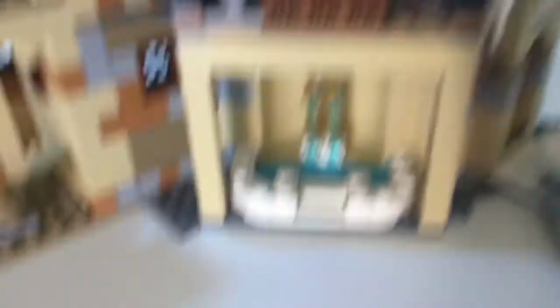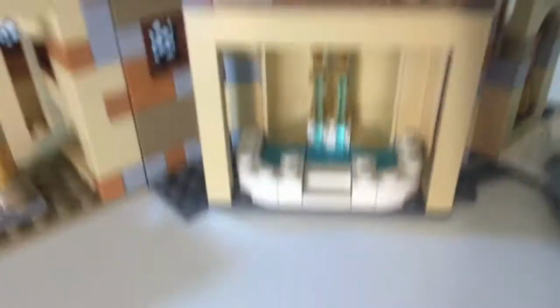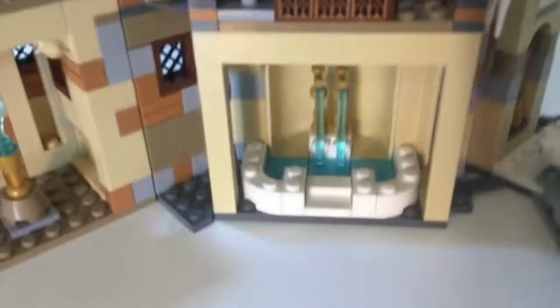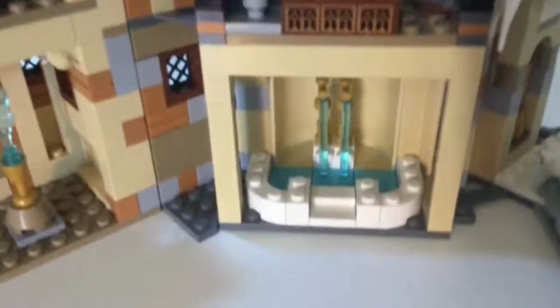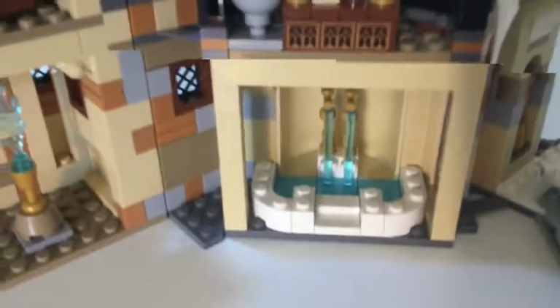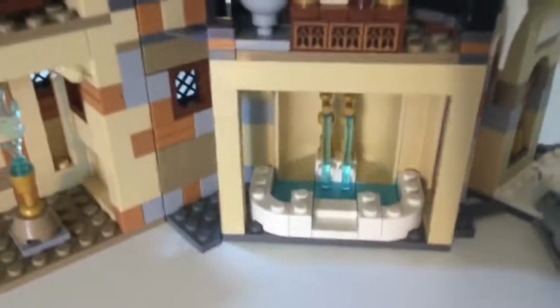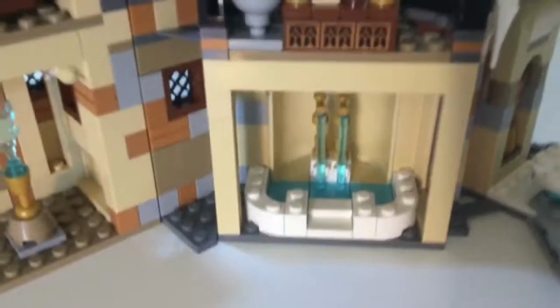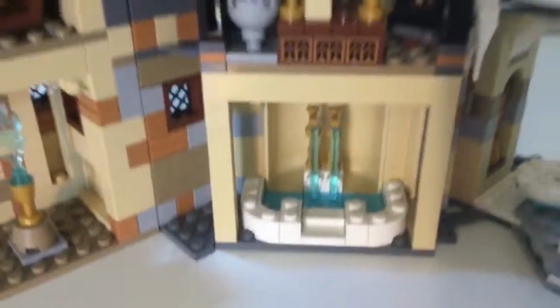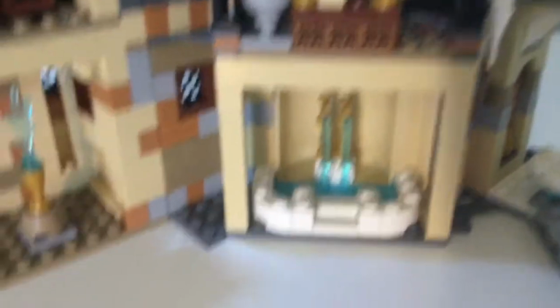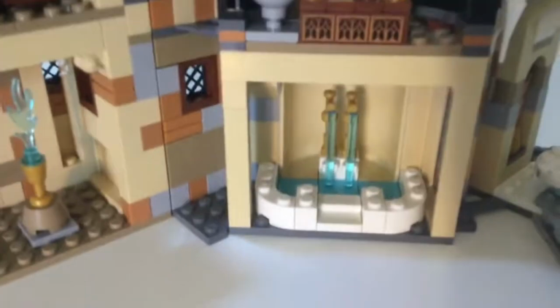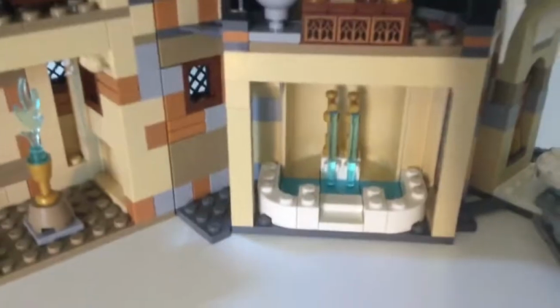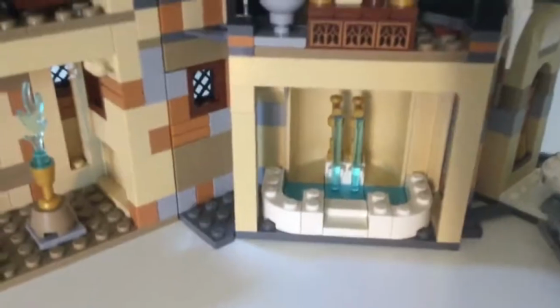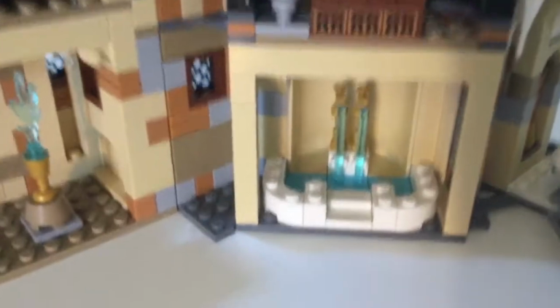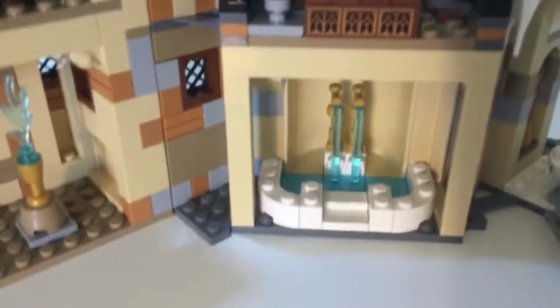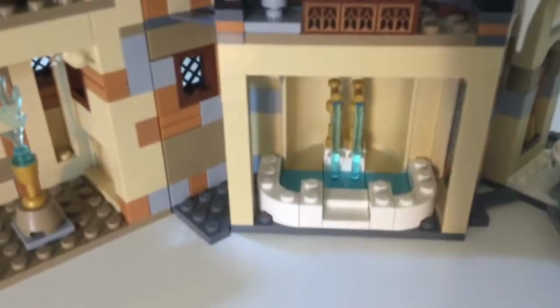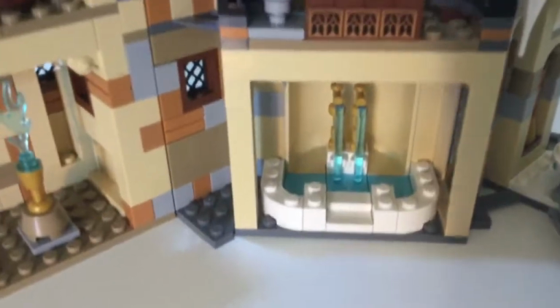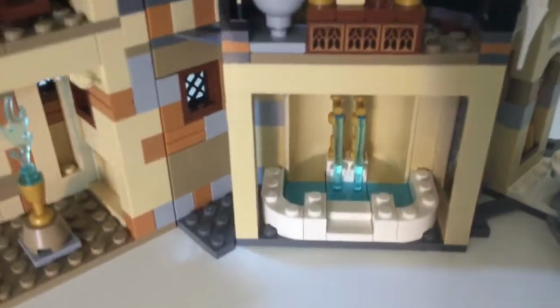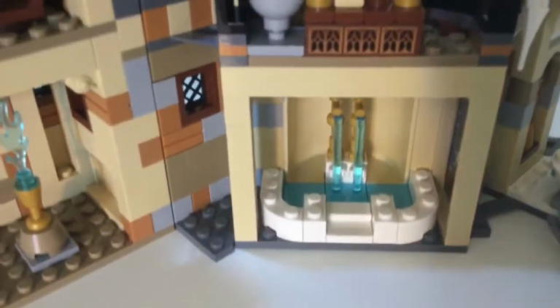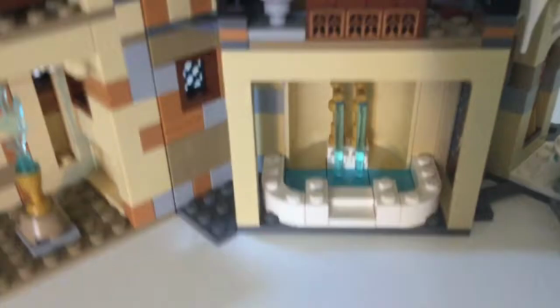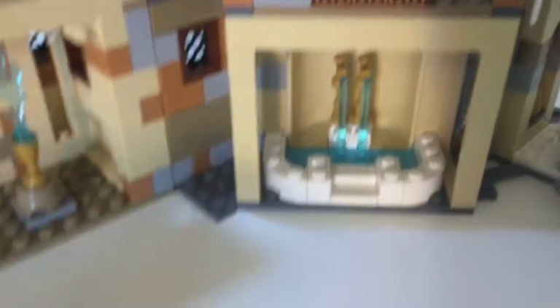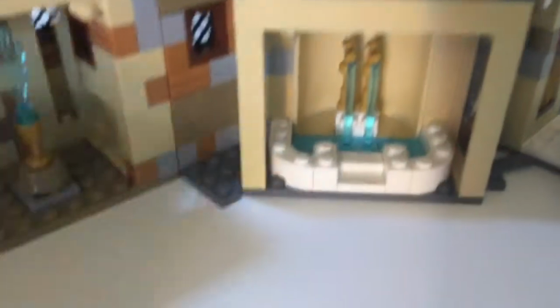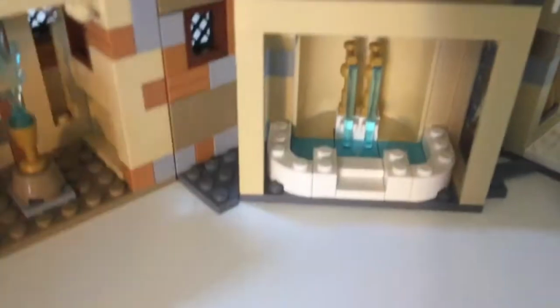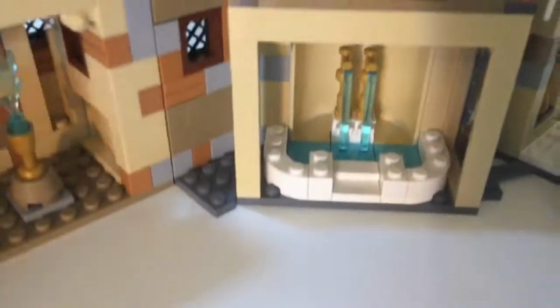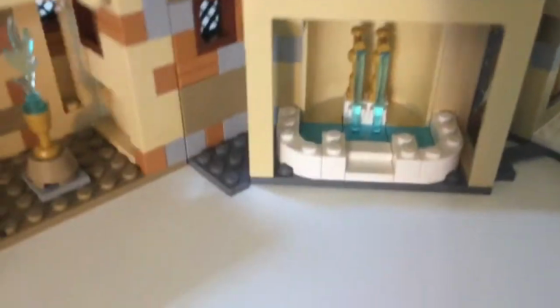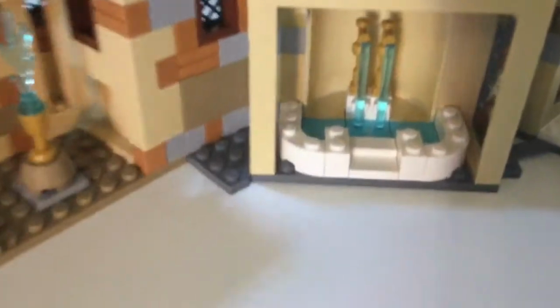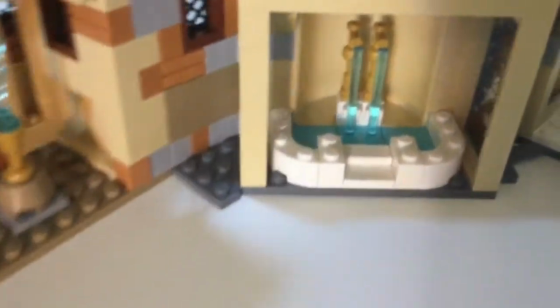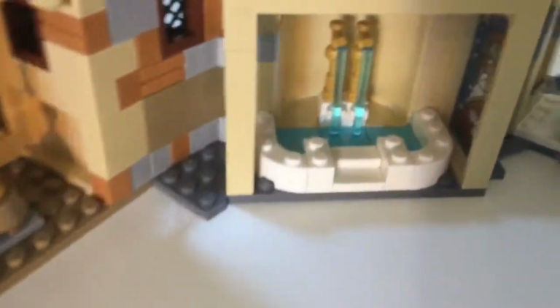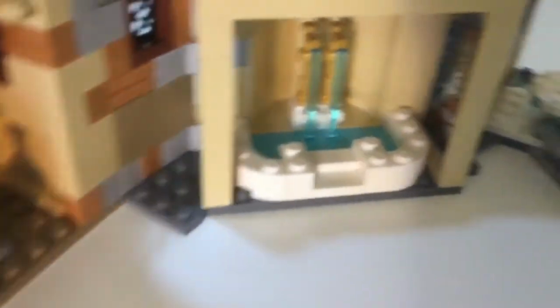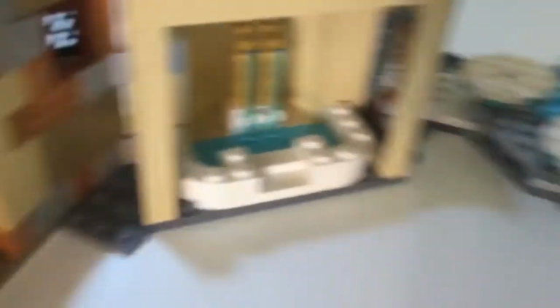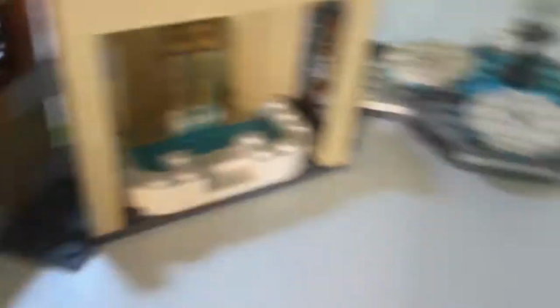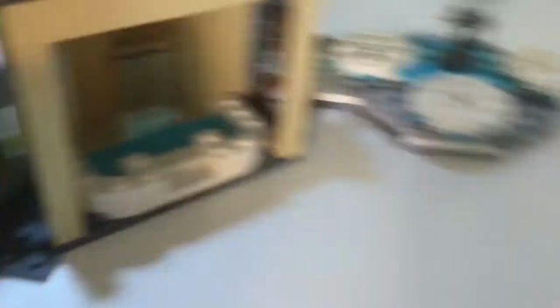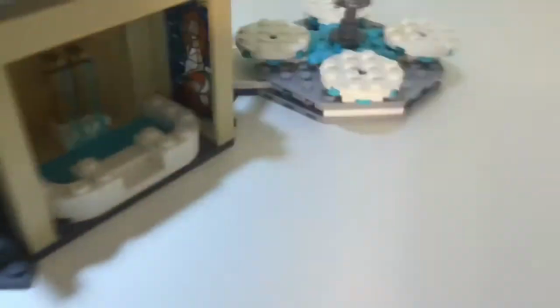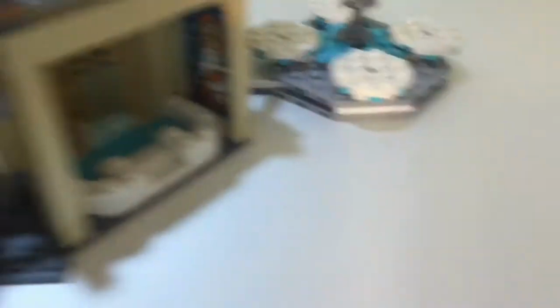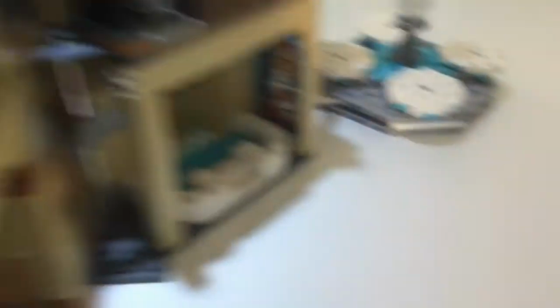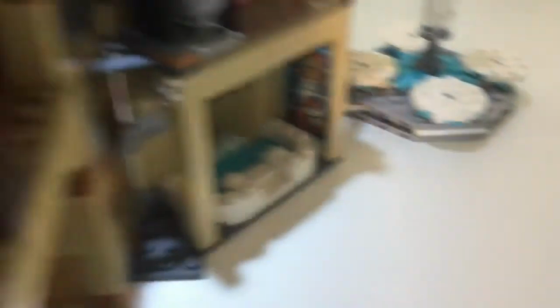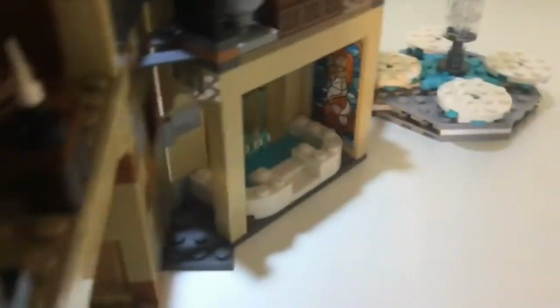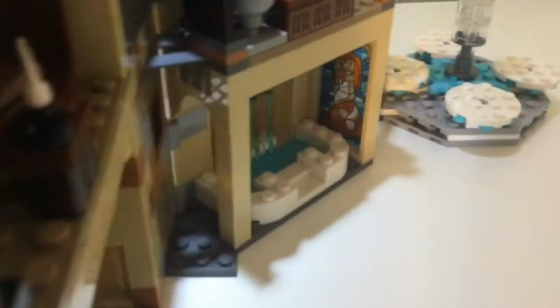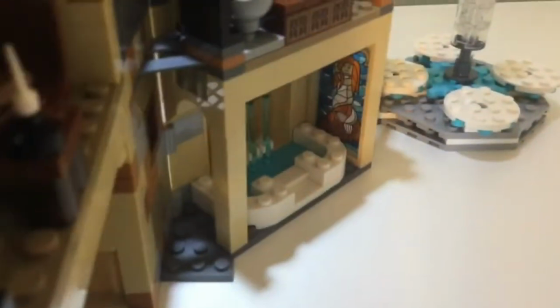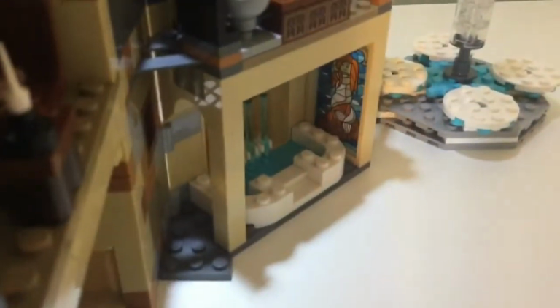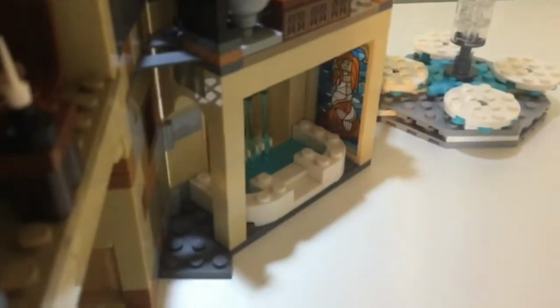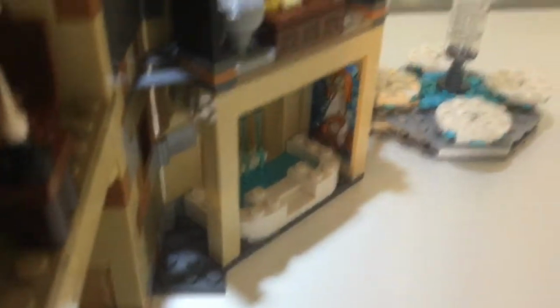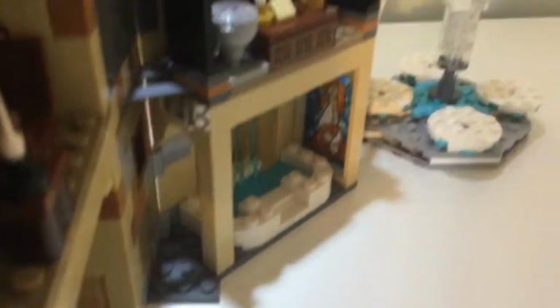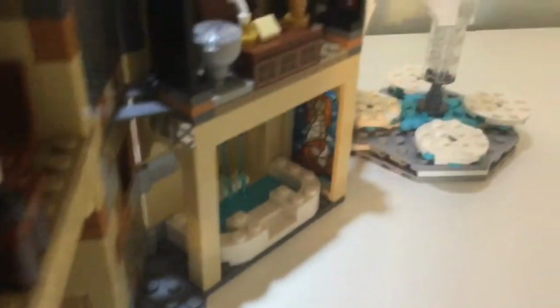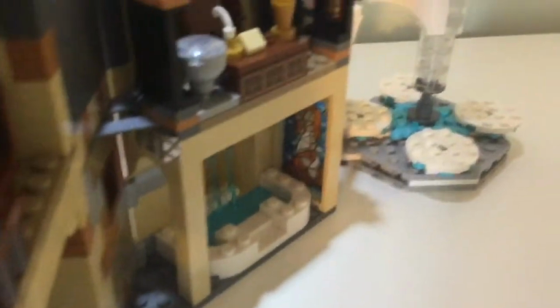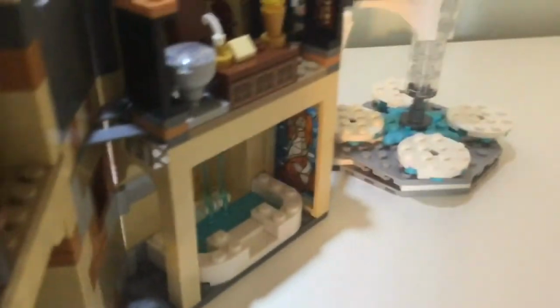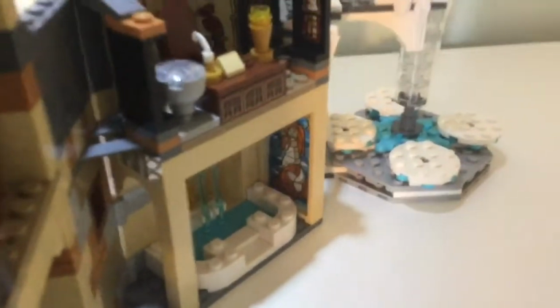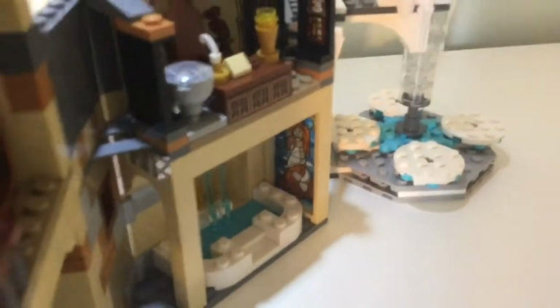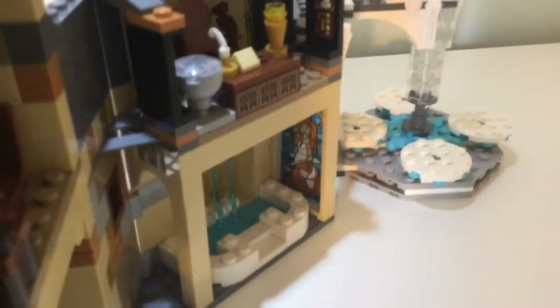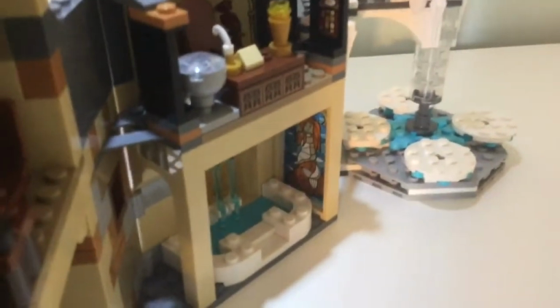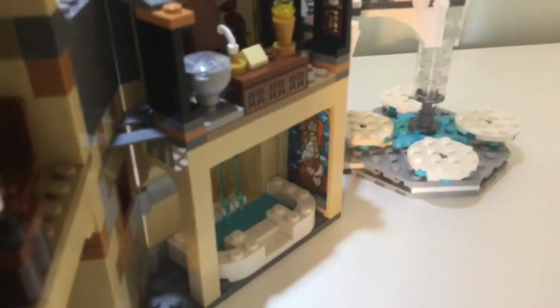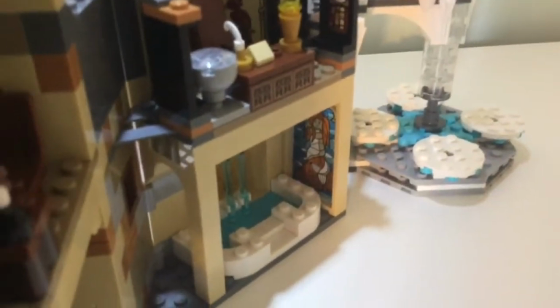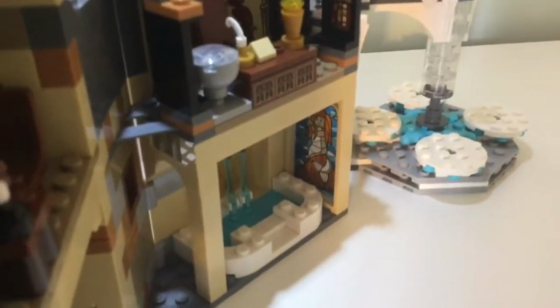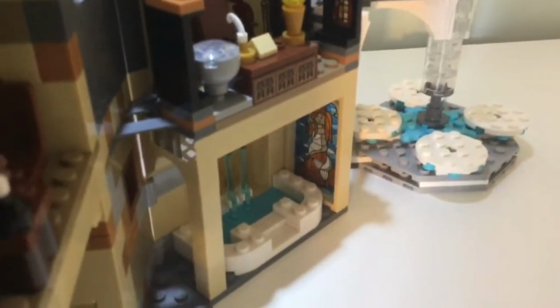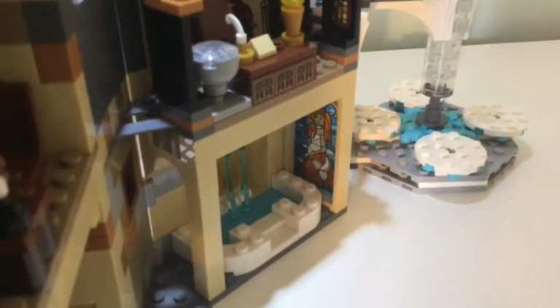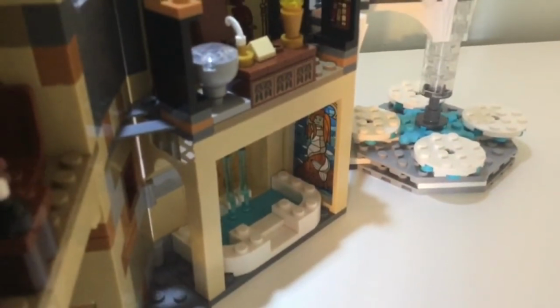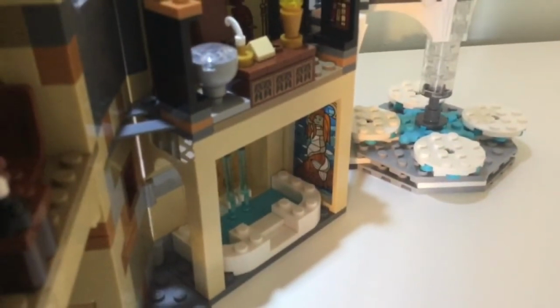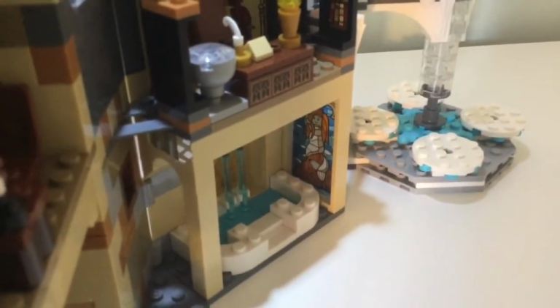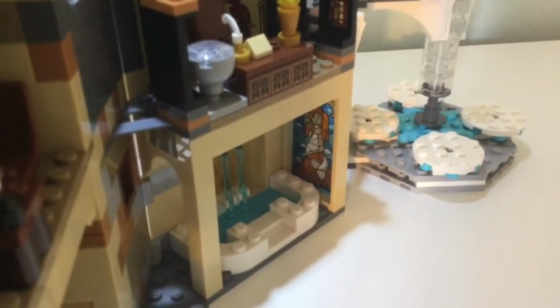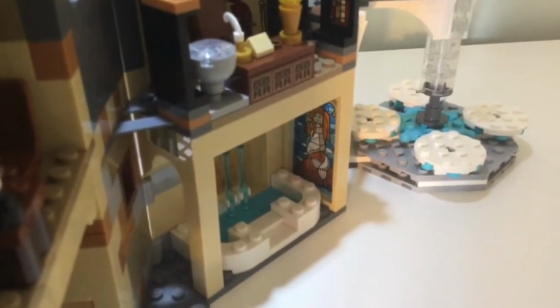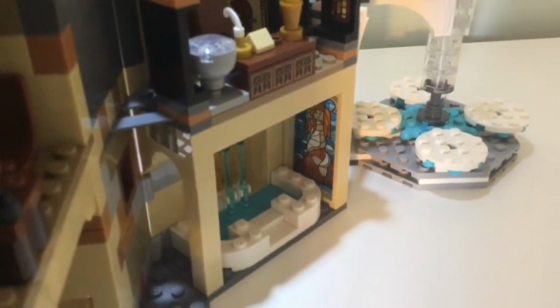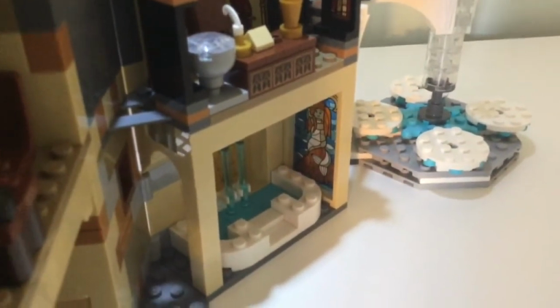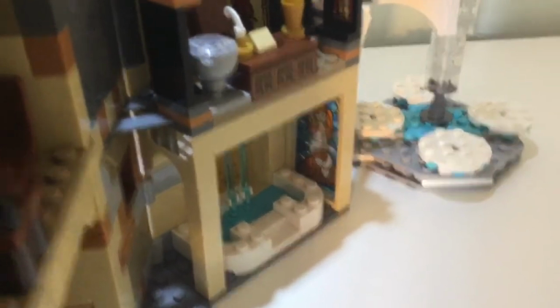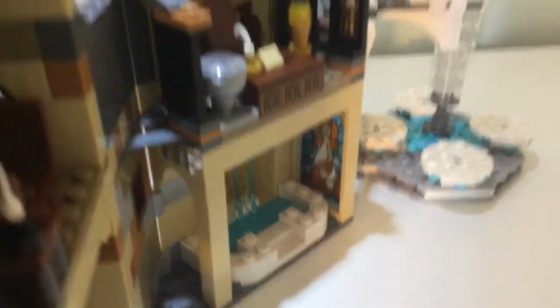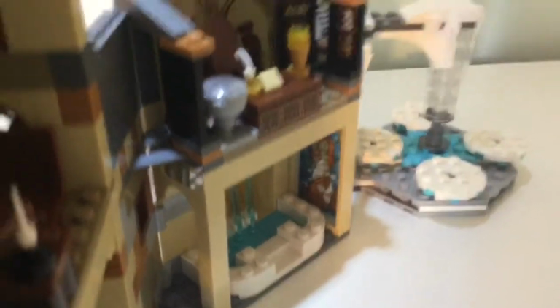This is supposed to represent the Prefect's bathroom. It has a stained glass window in there for the mermaid.